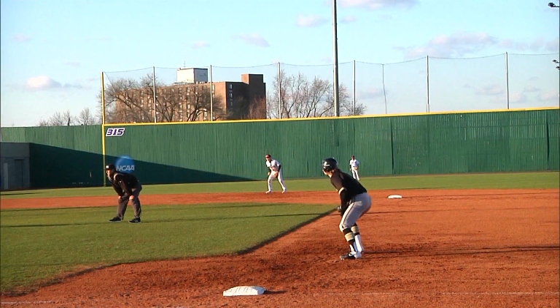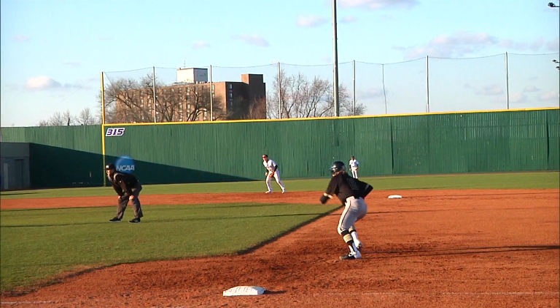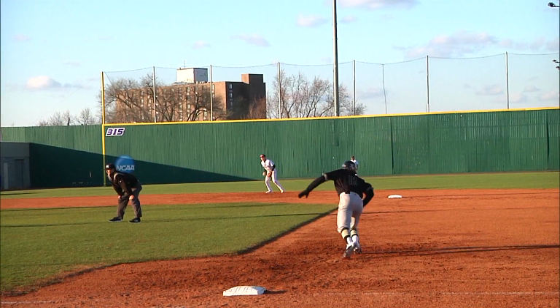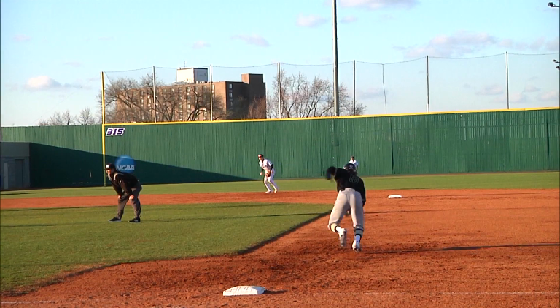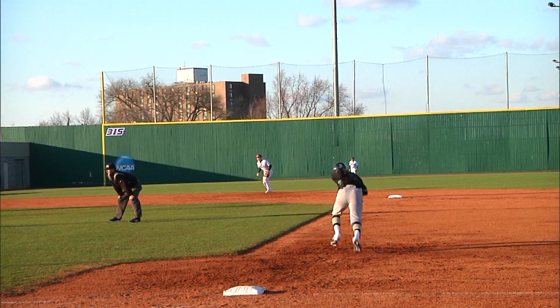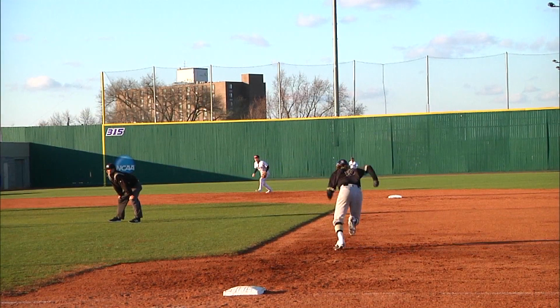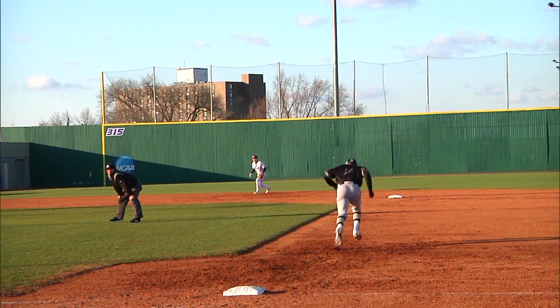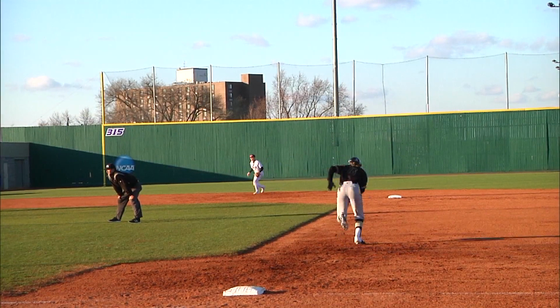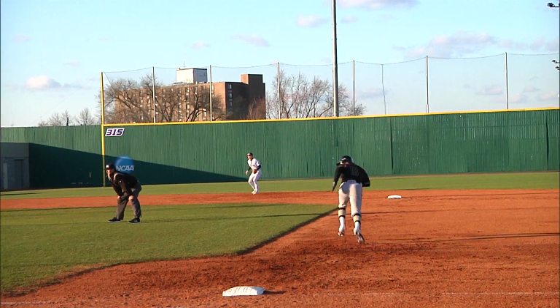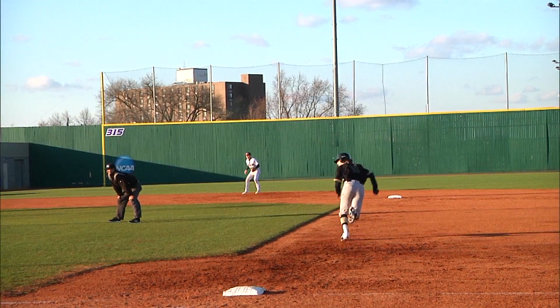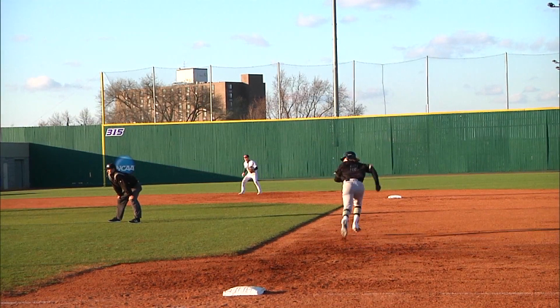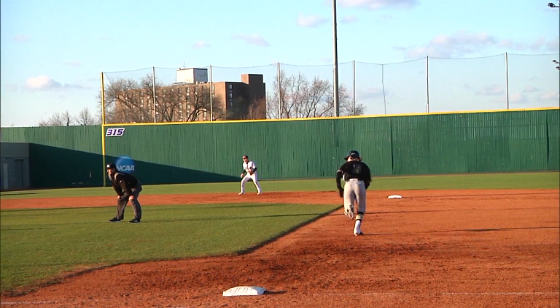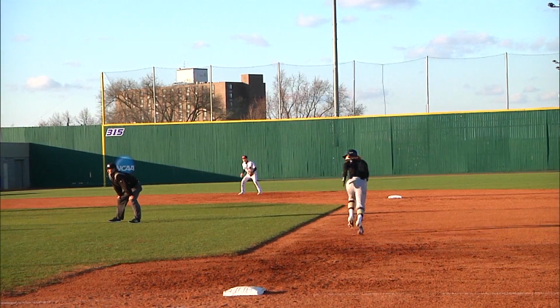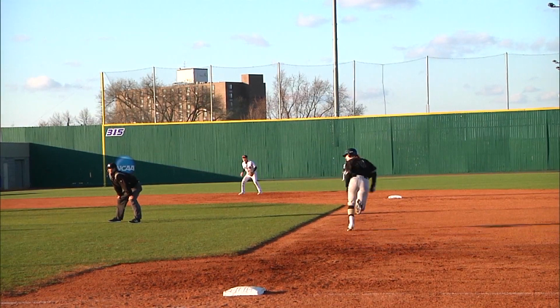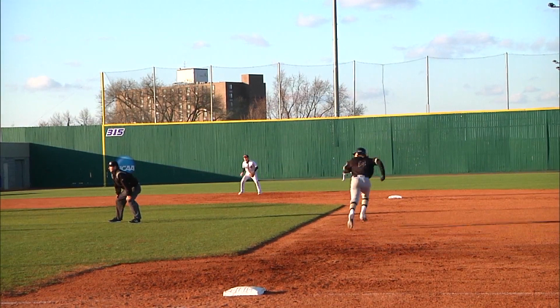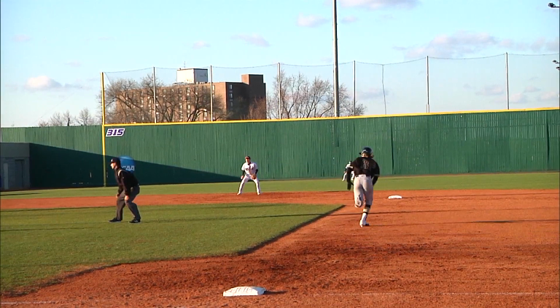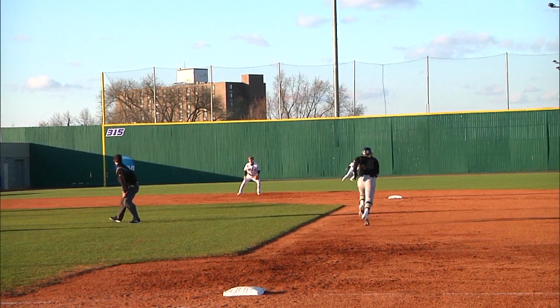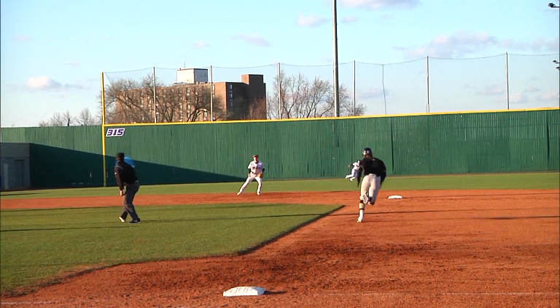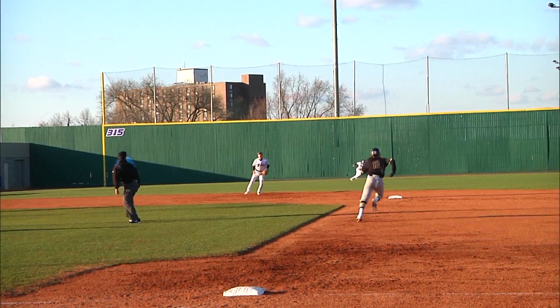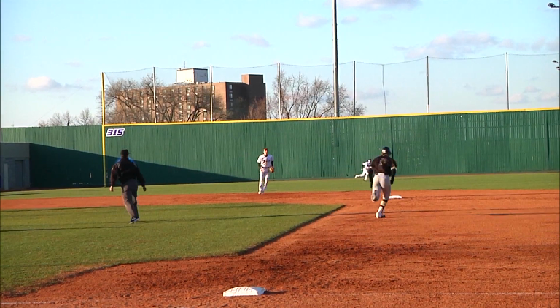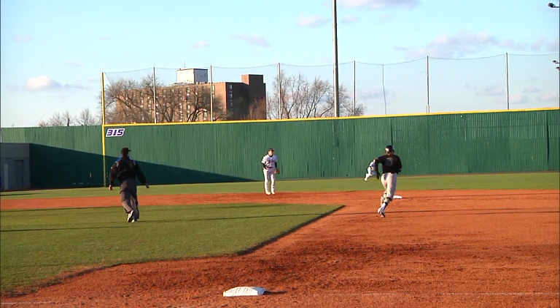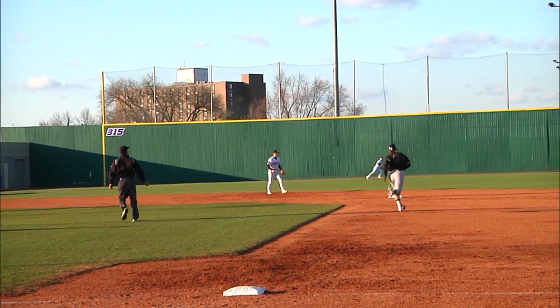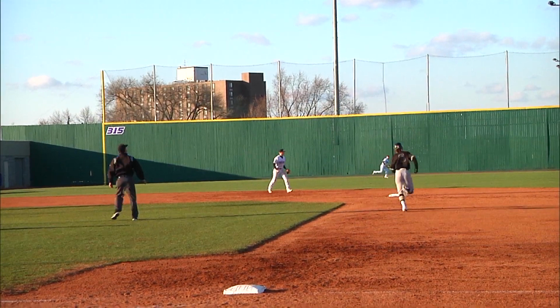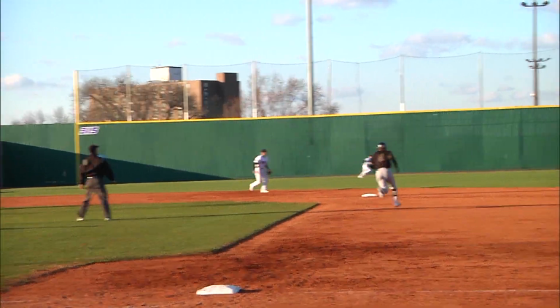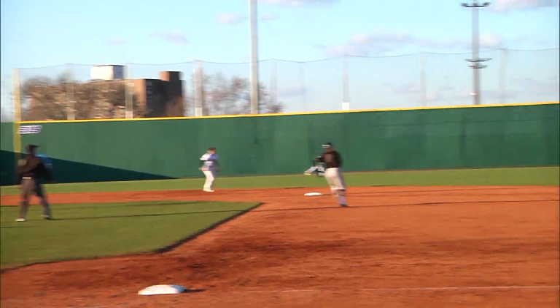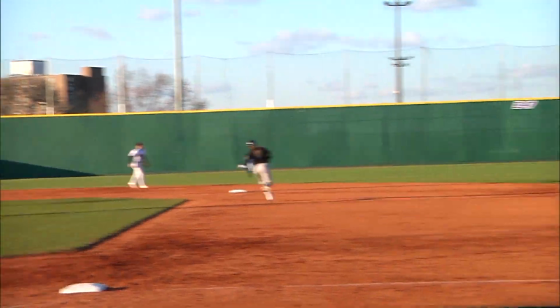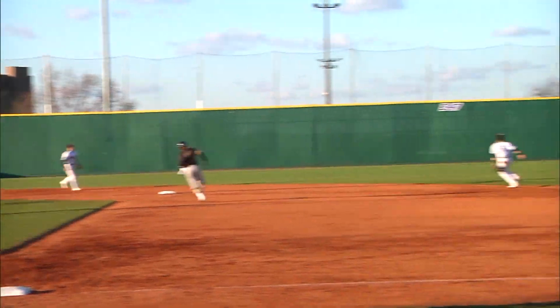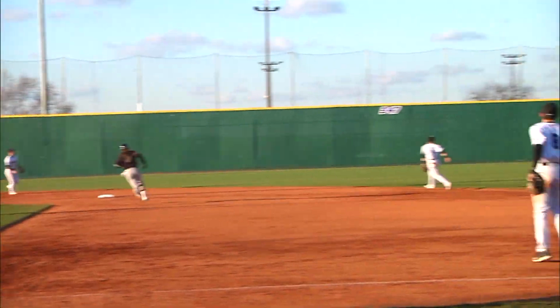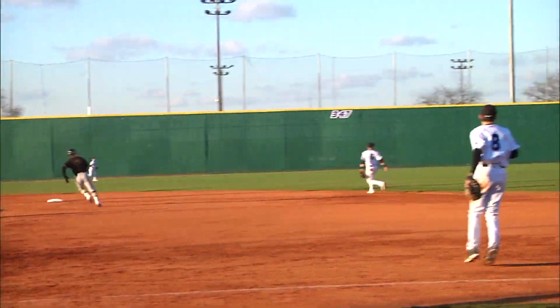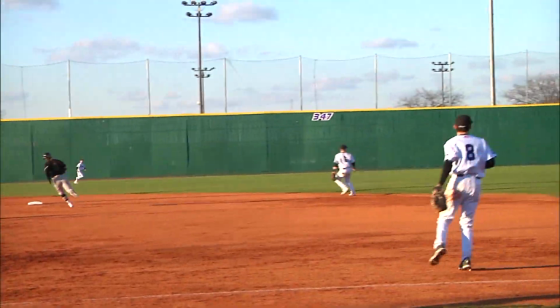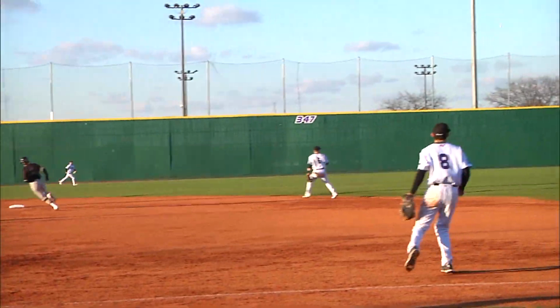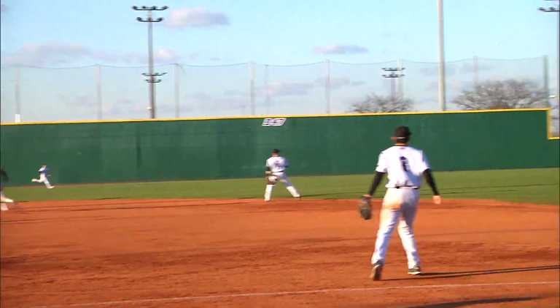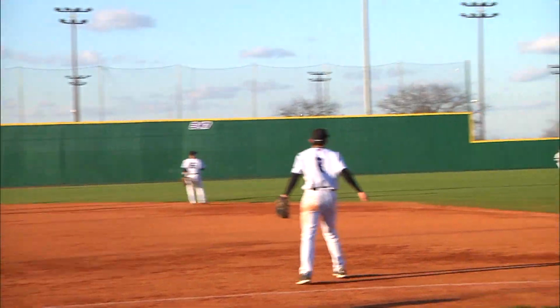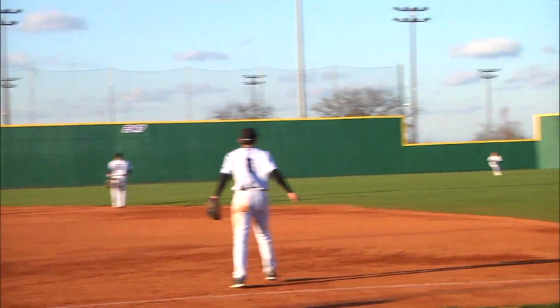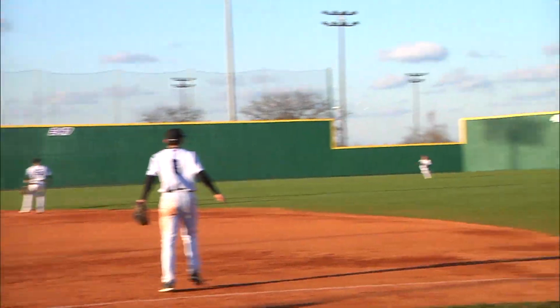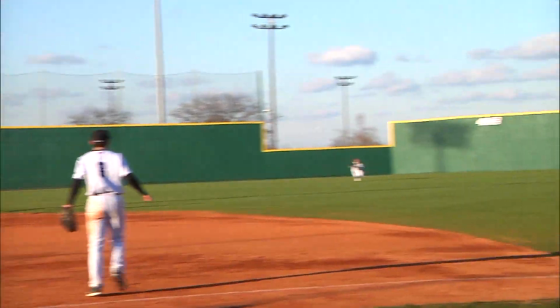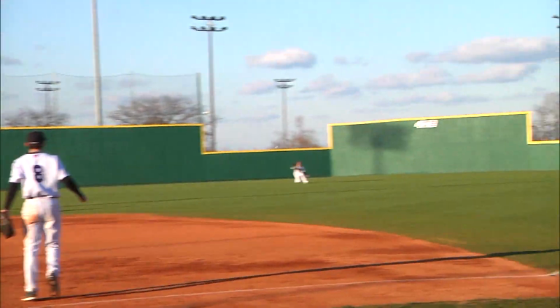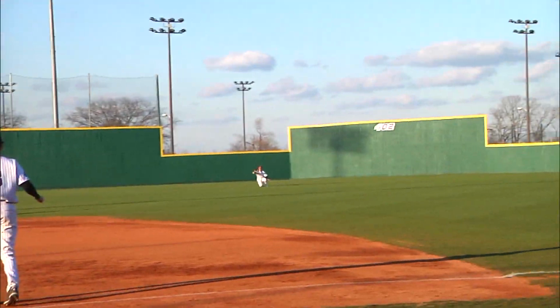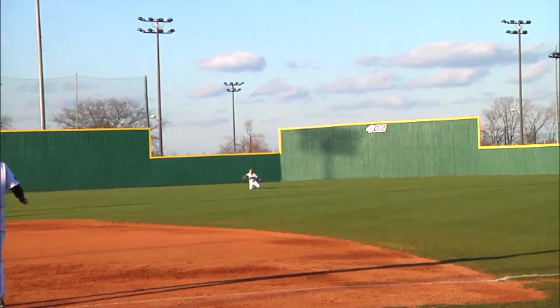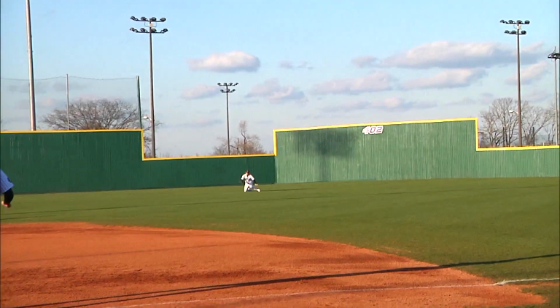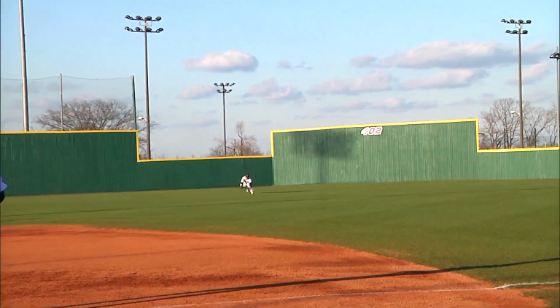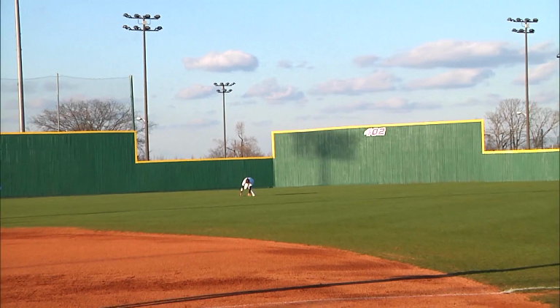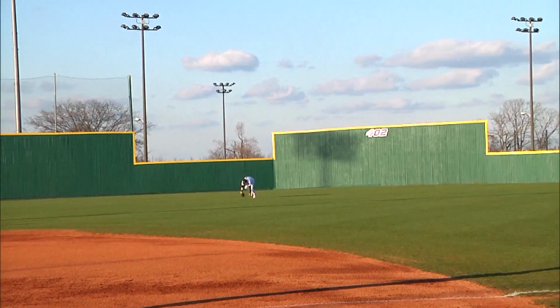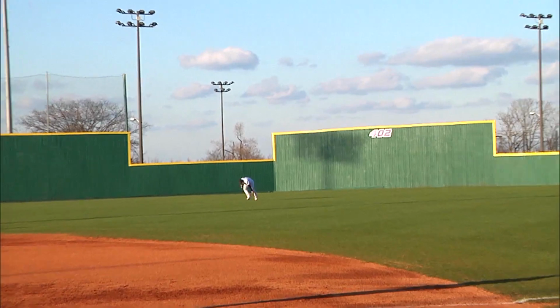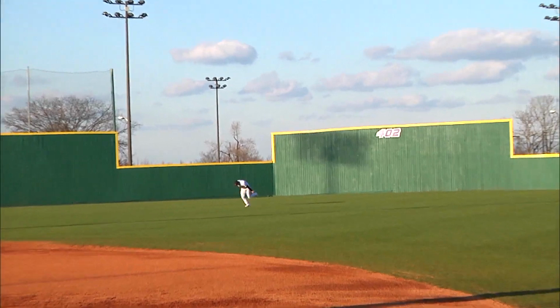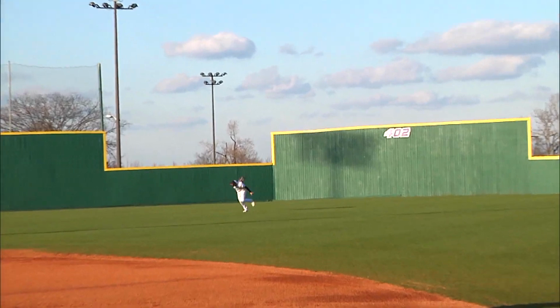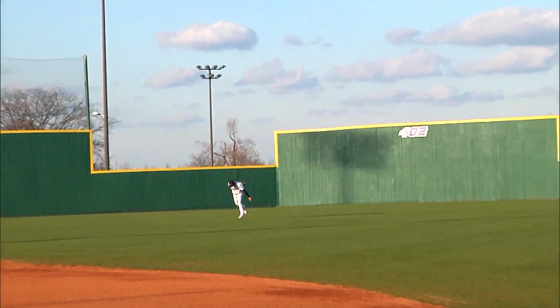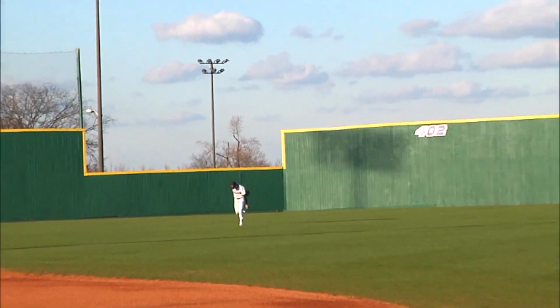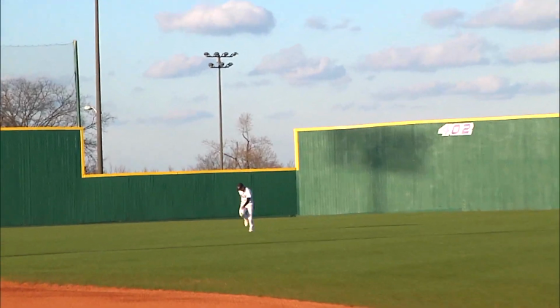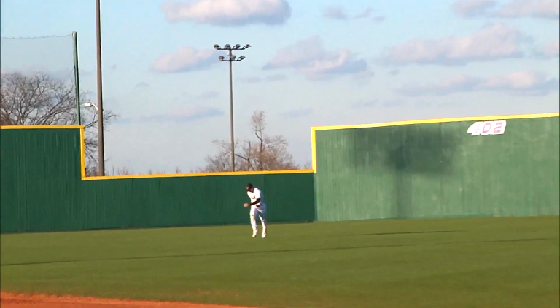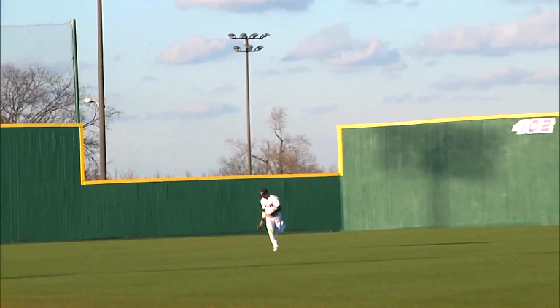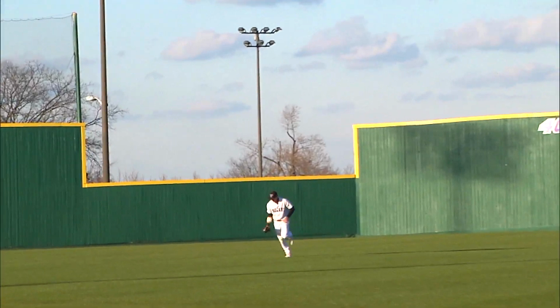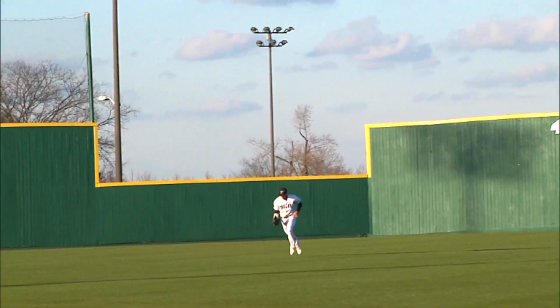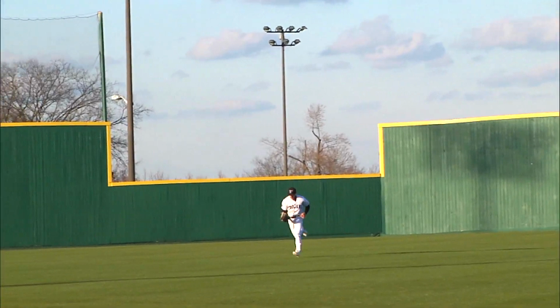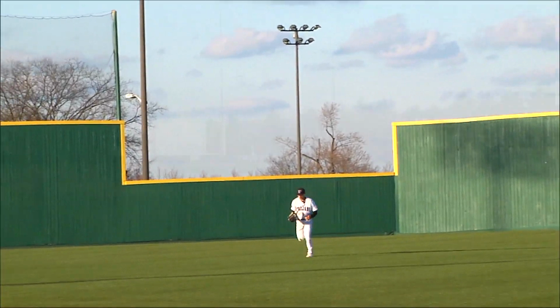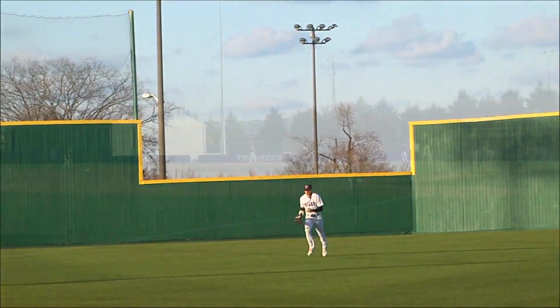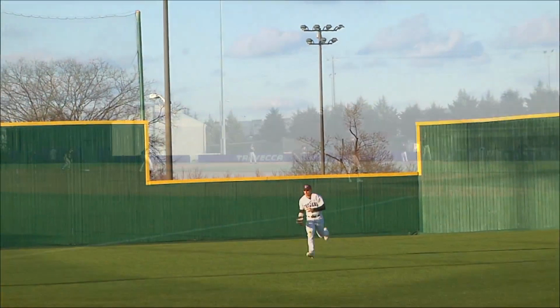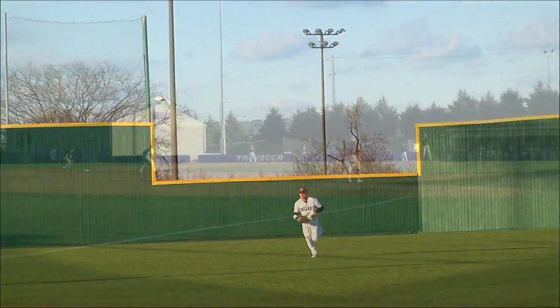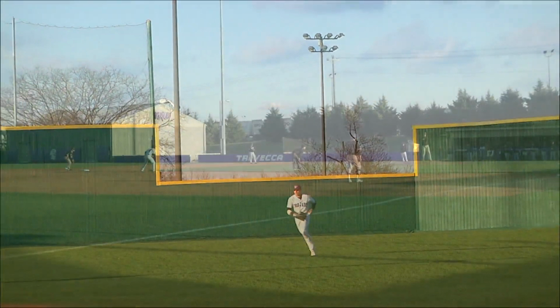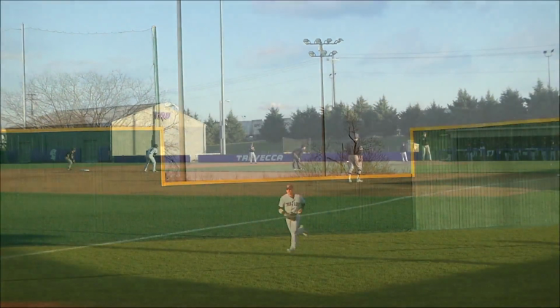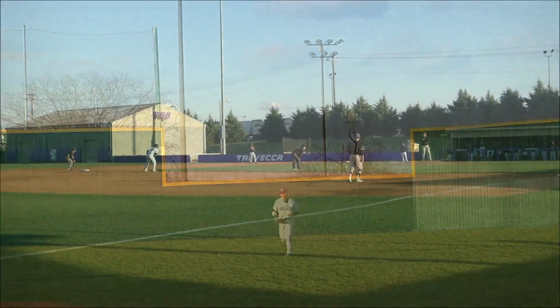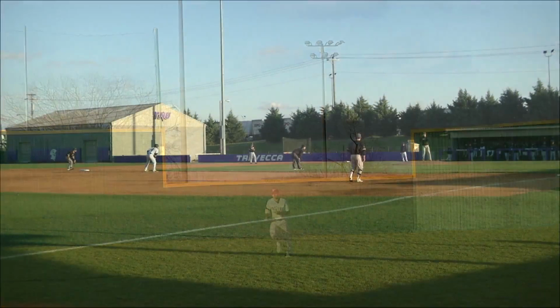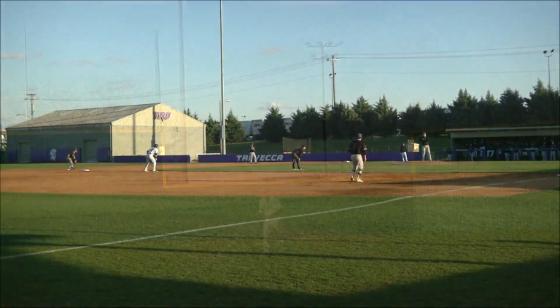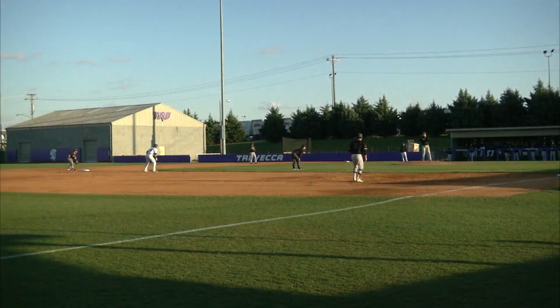Runners will be going. They are. That one is lined into center field. Can Odom get it? He does get it for out number three.